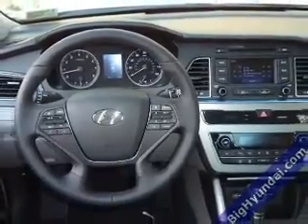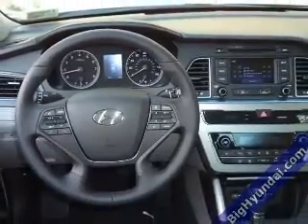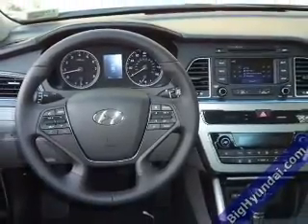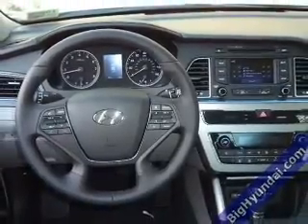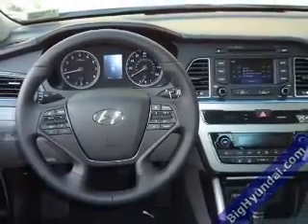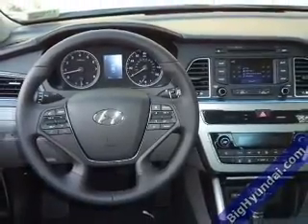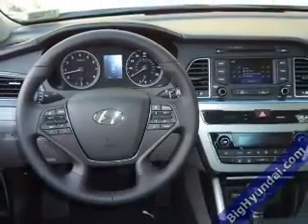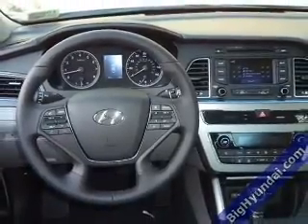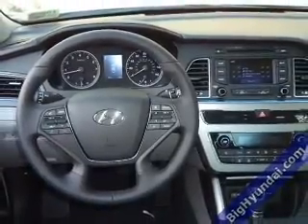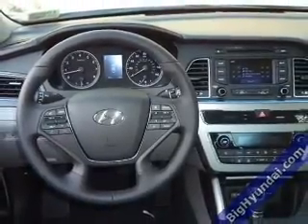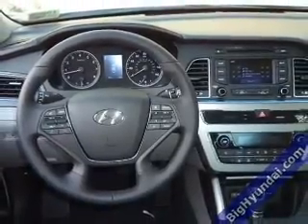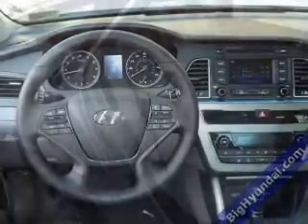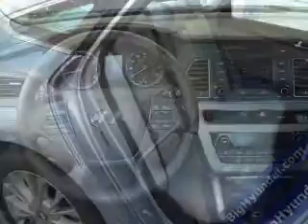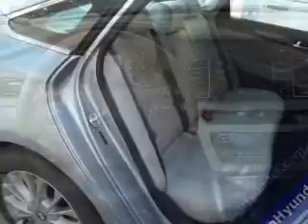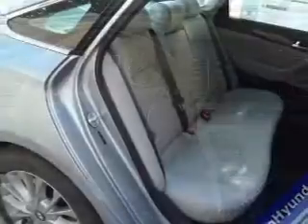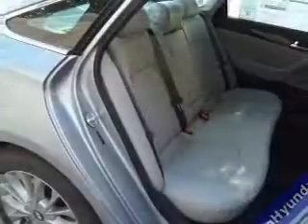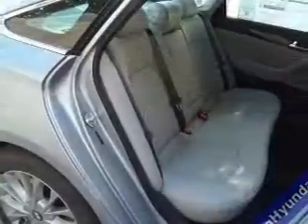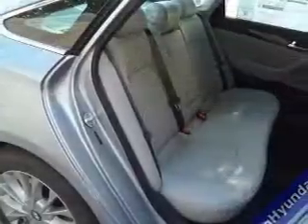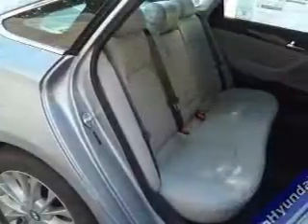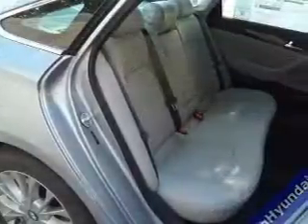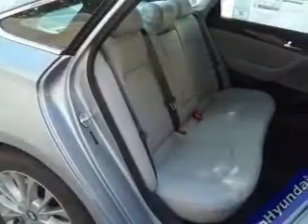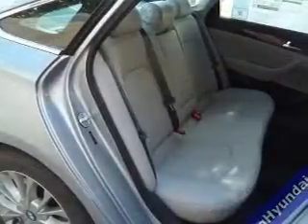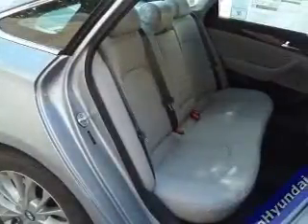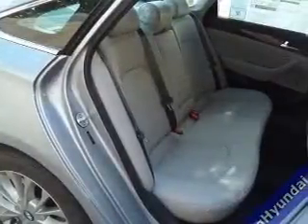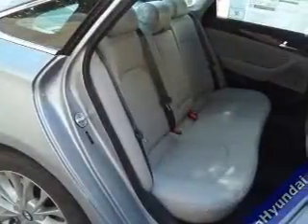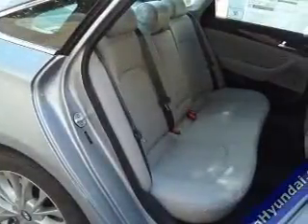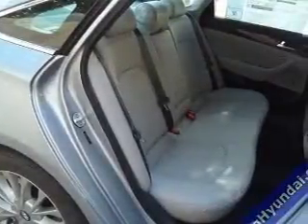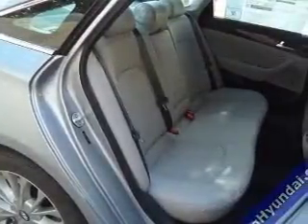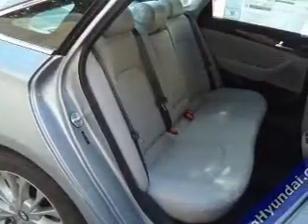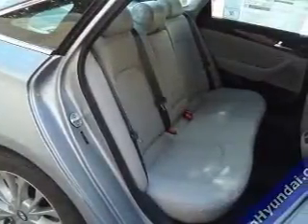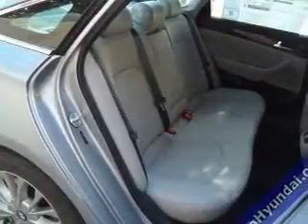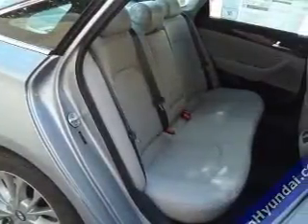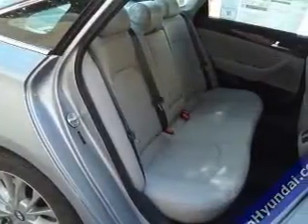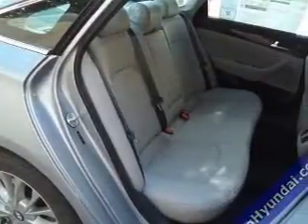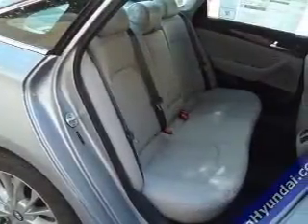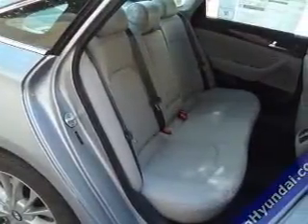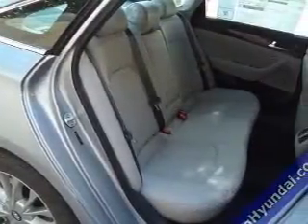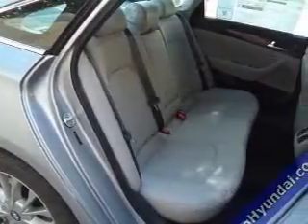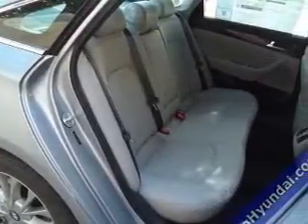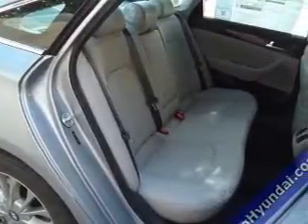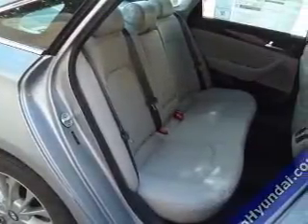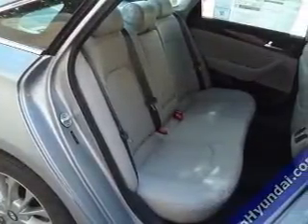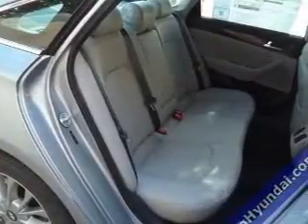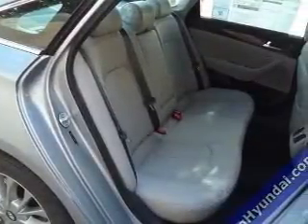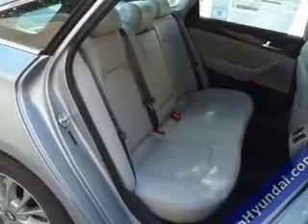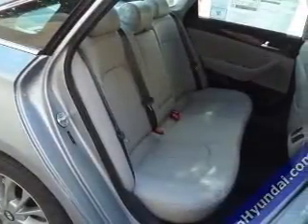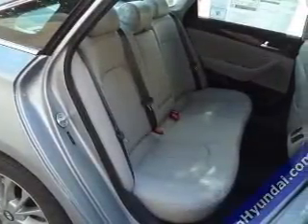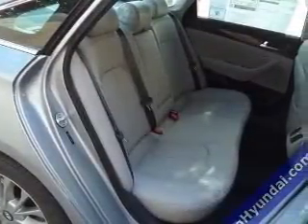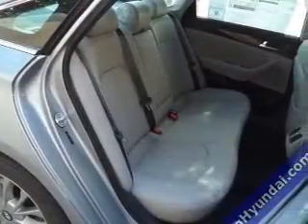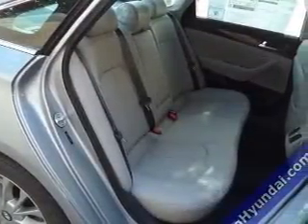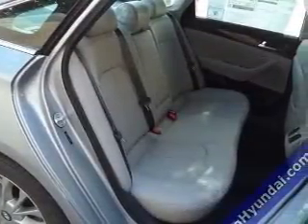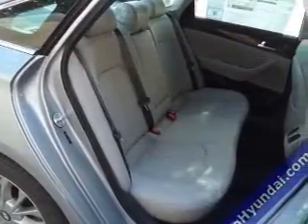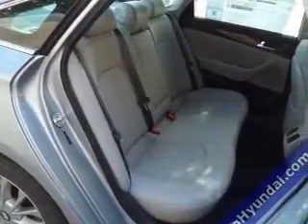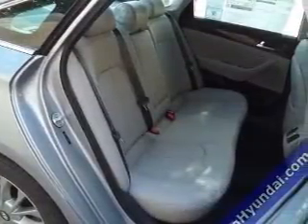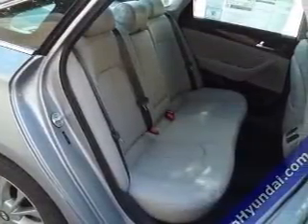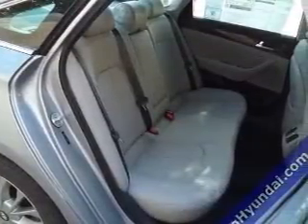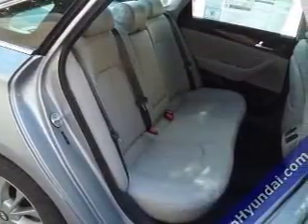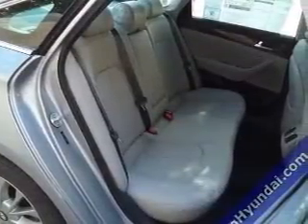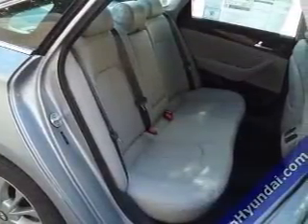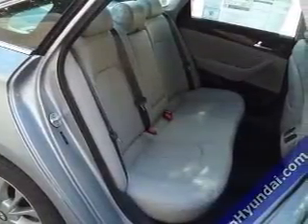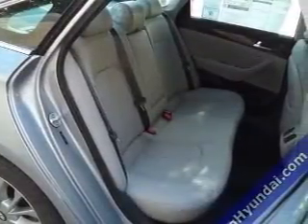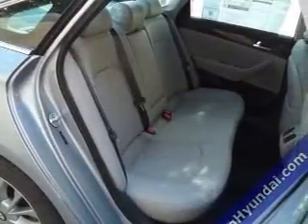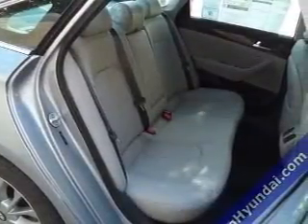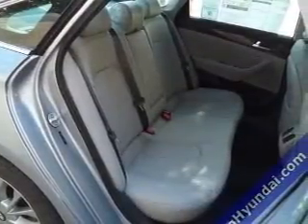A passenger airbag, low tire pressure warning, front ventilated disc brakes, and daytime running lights.